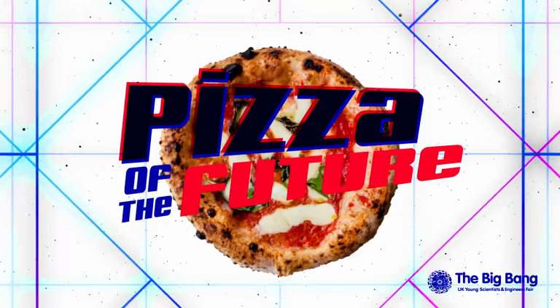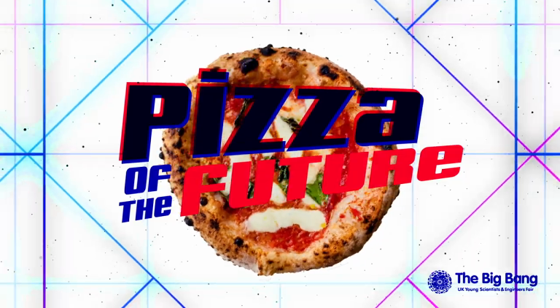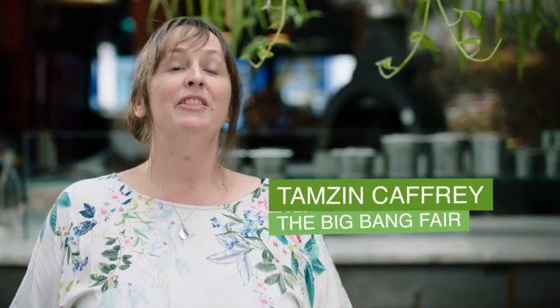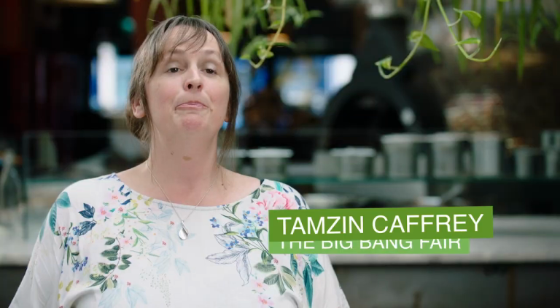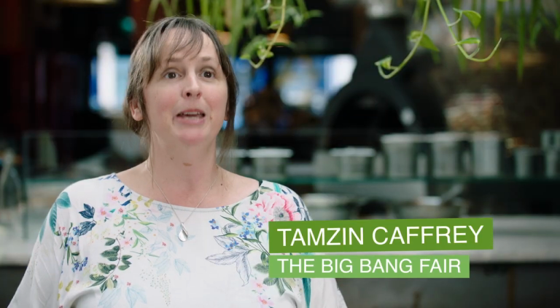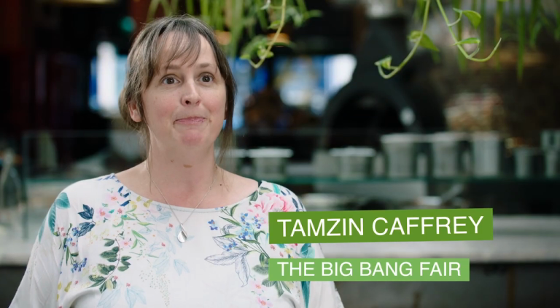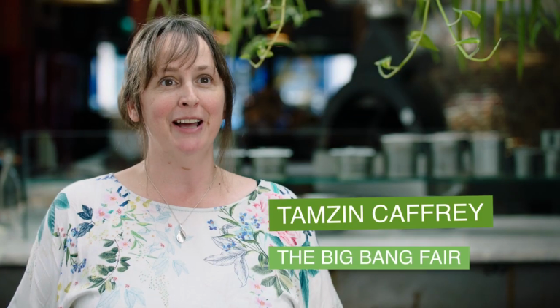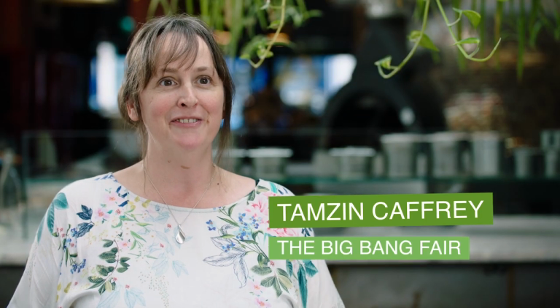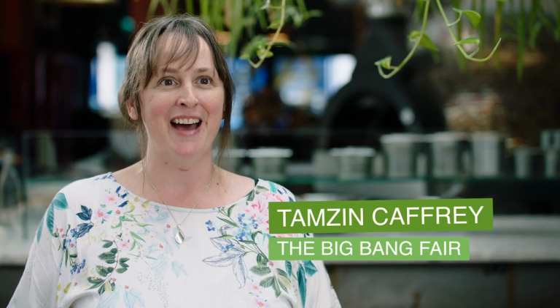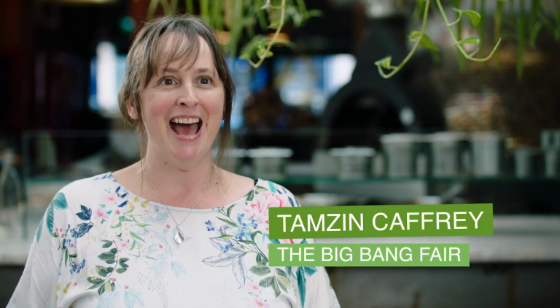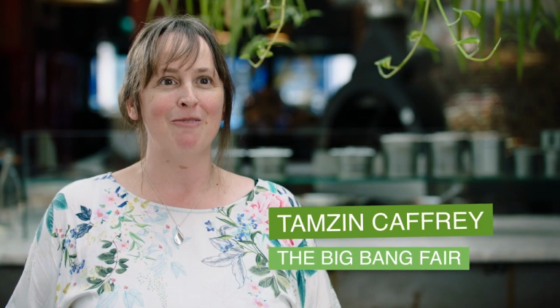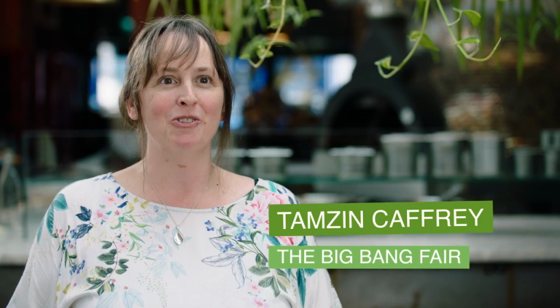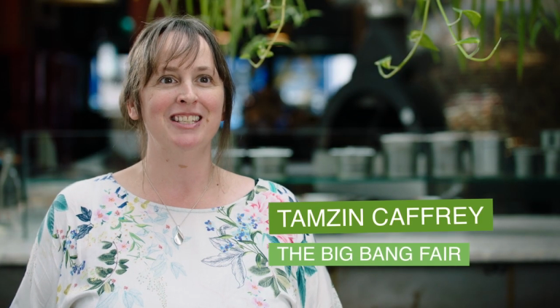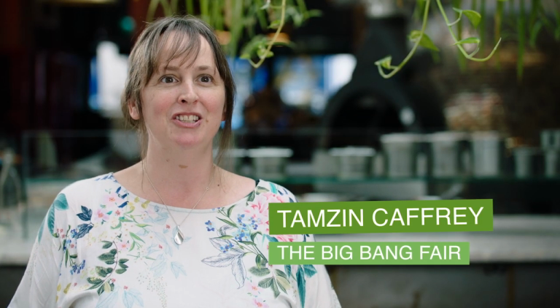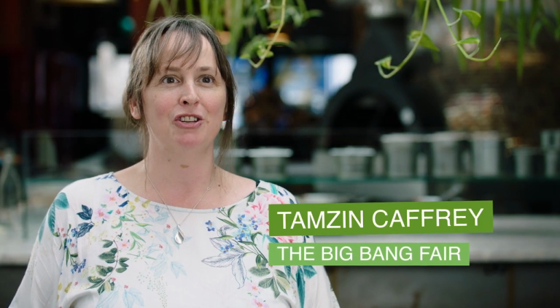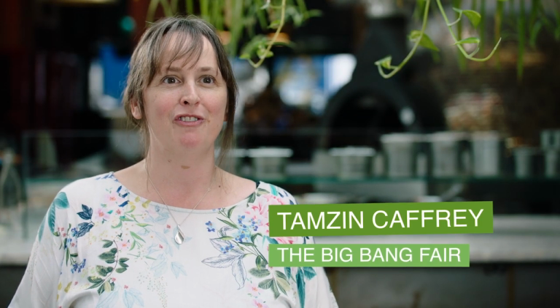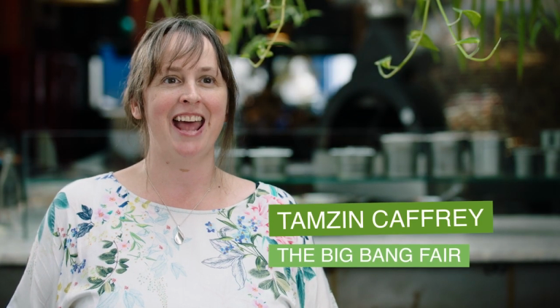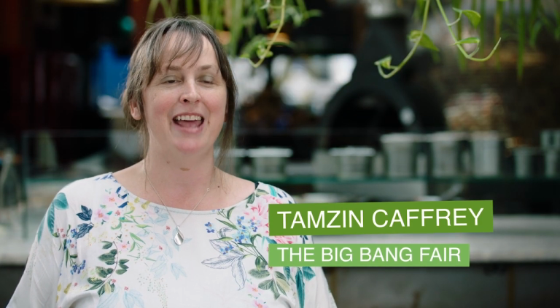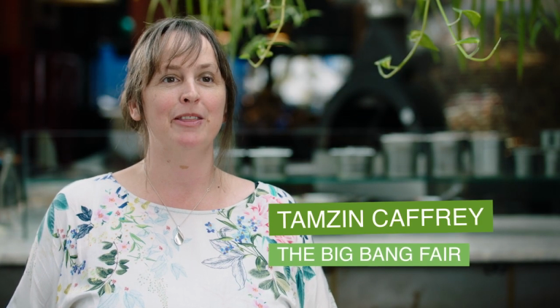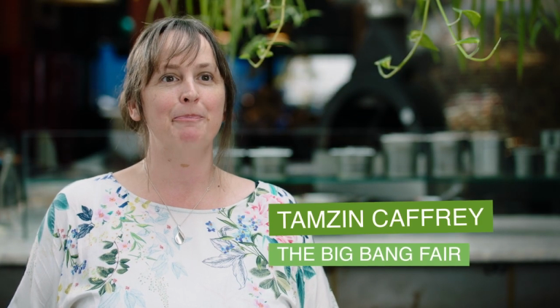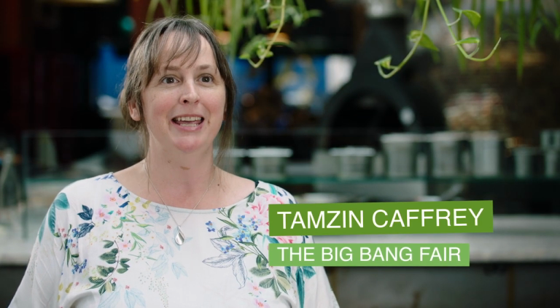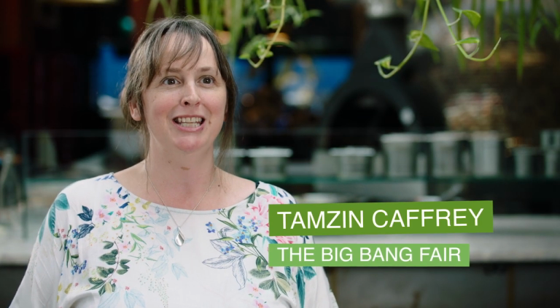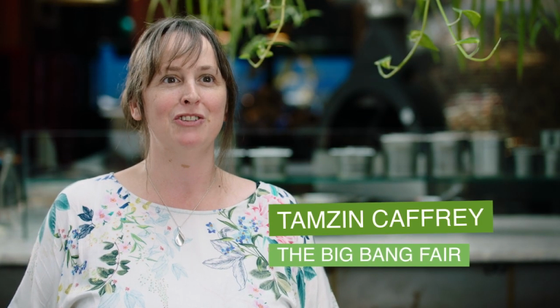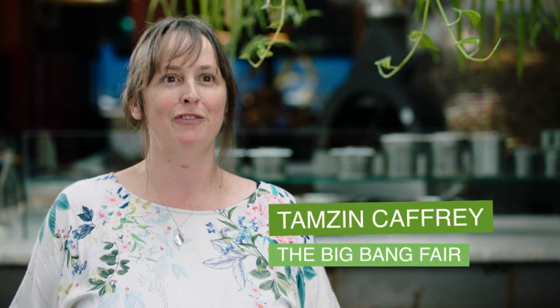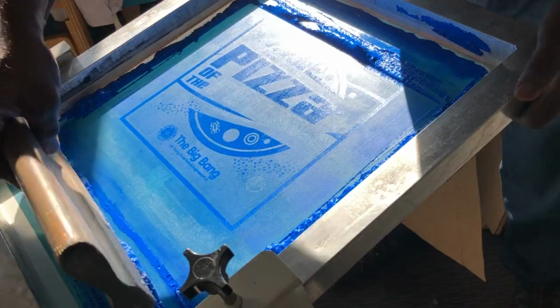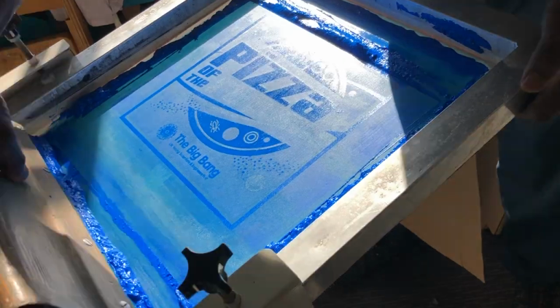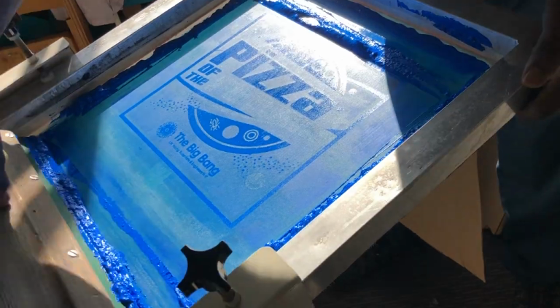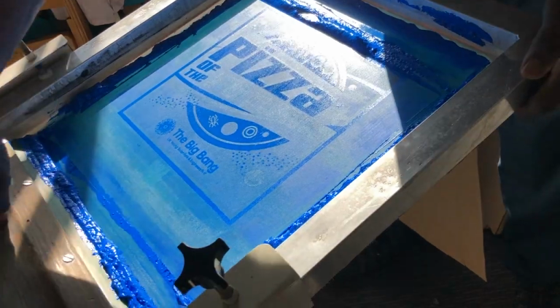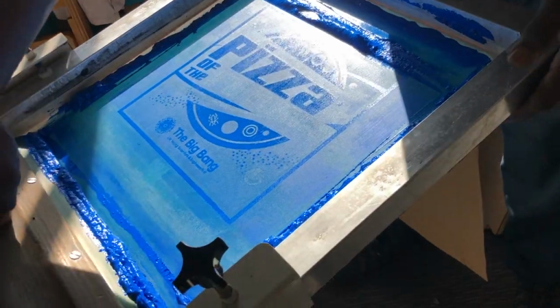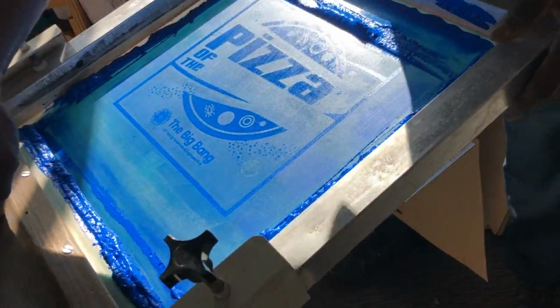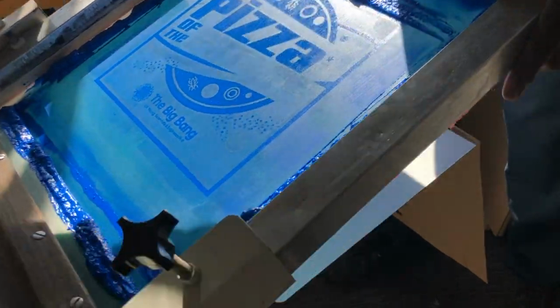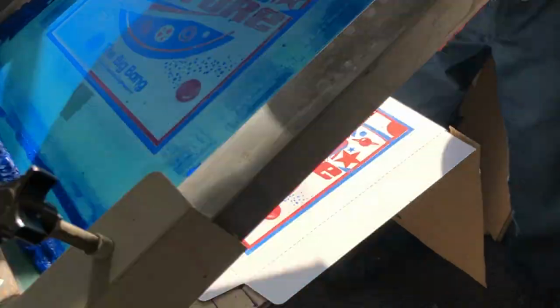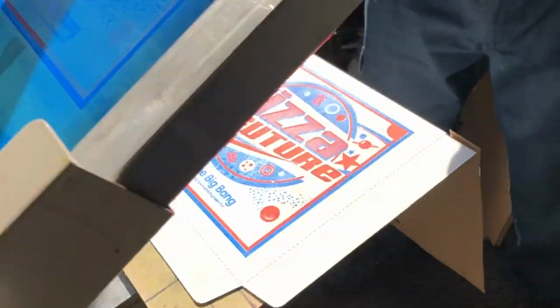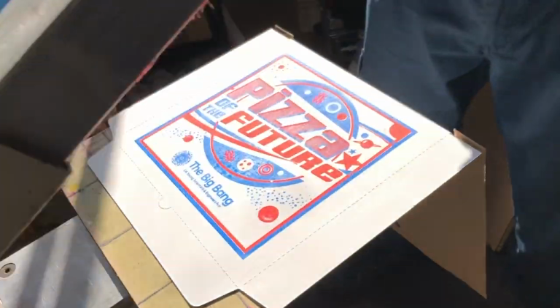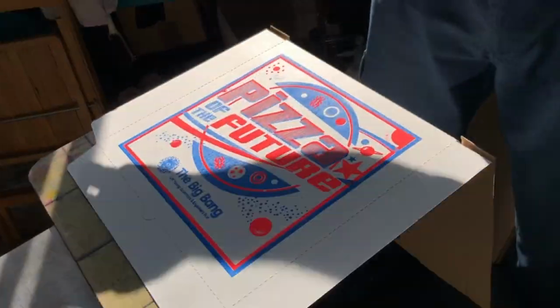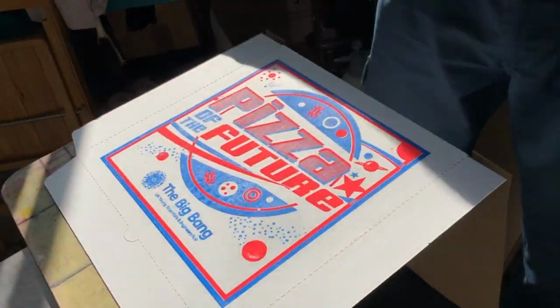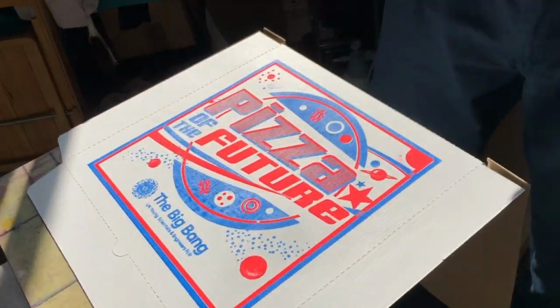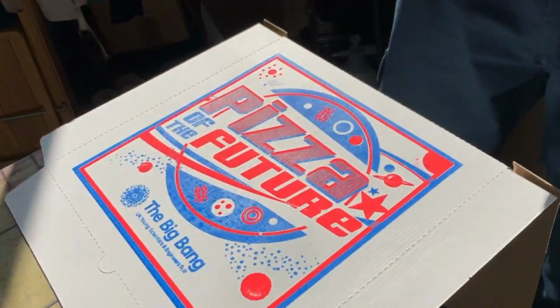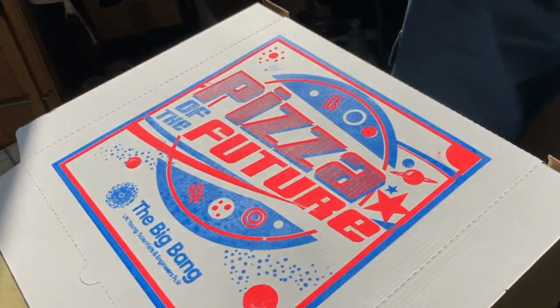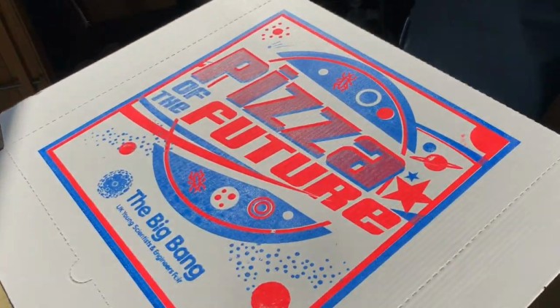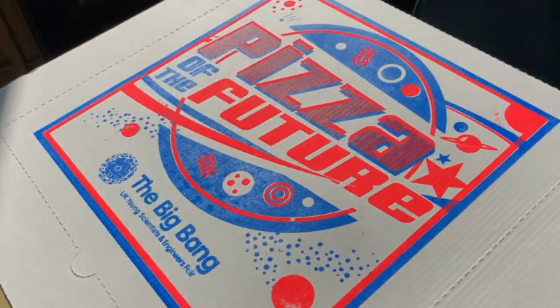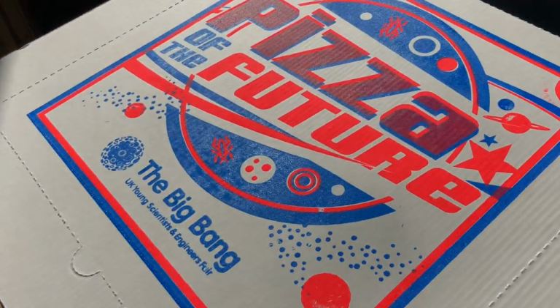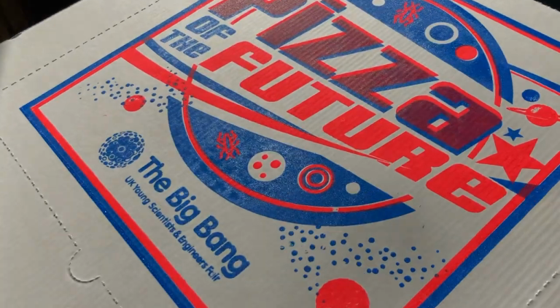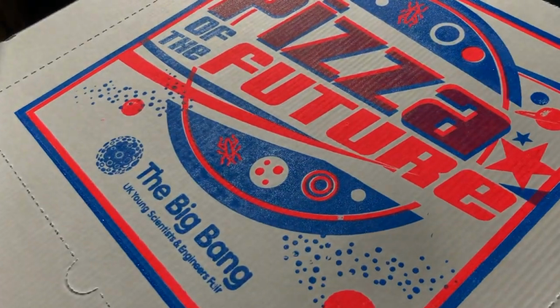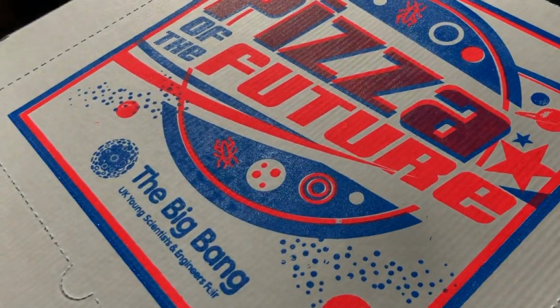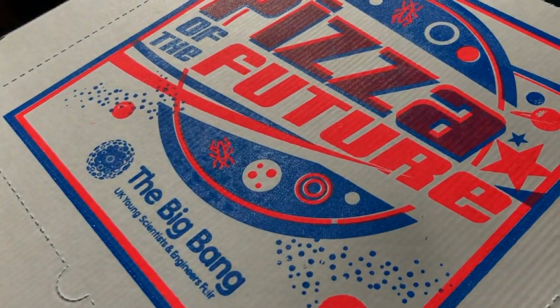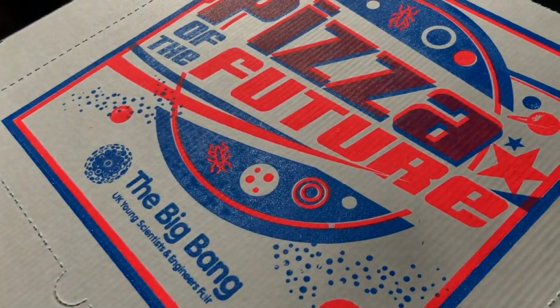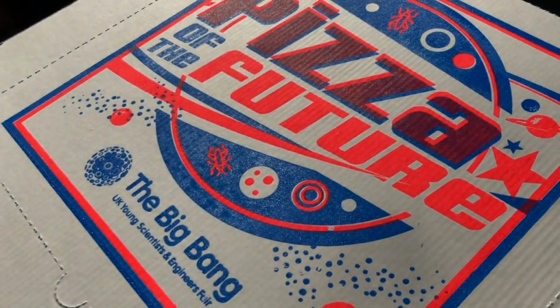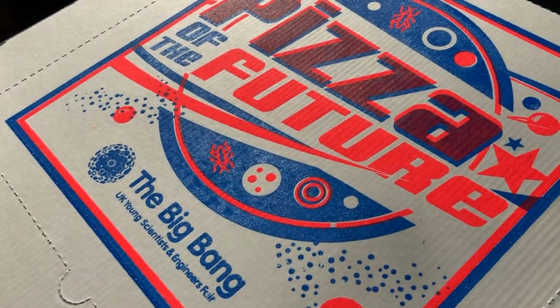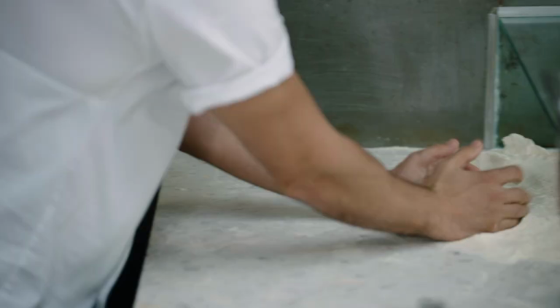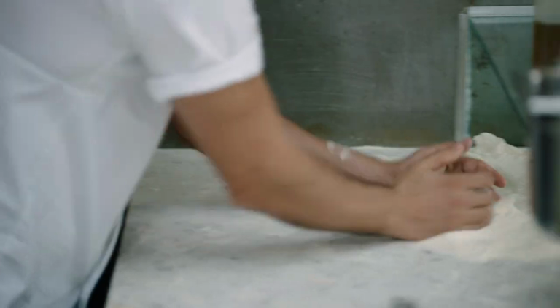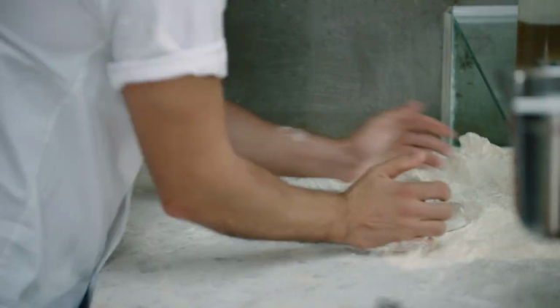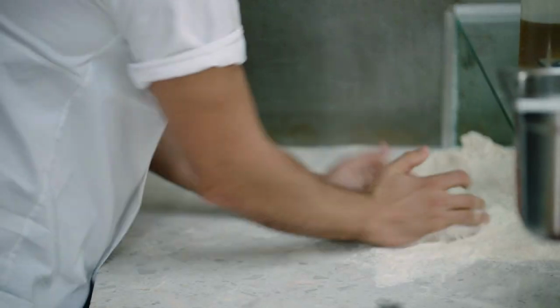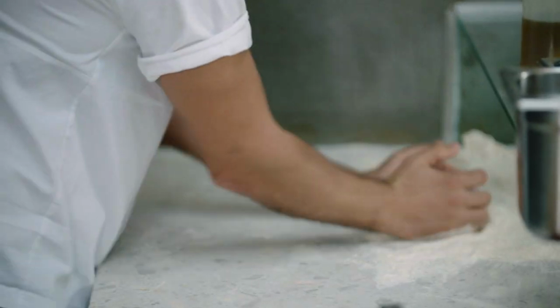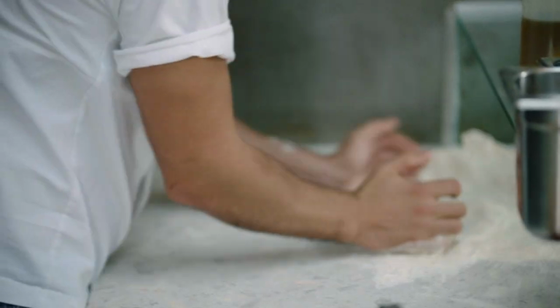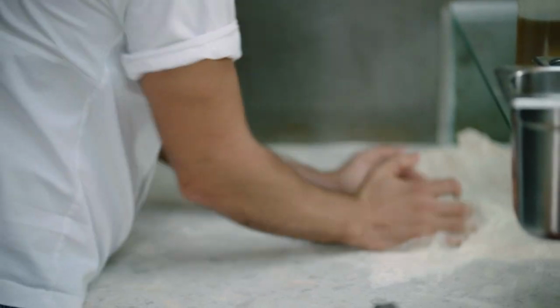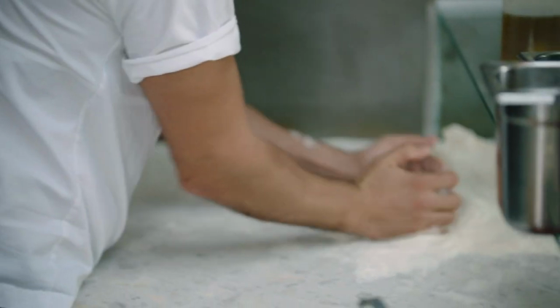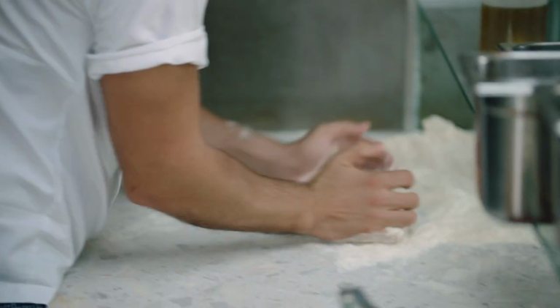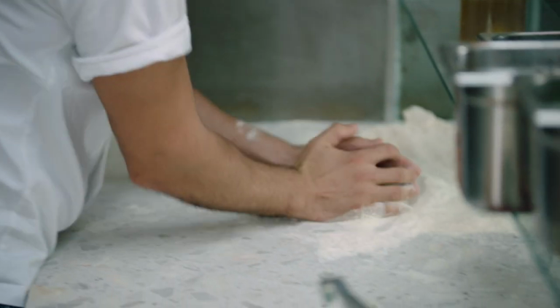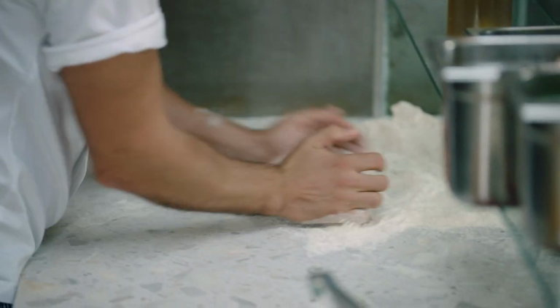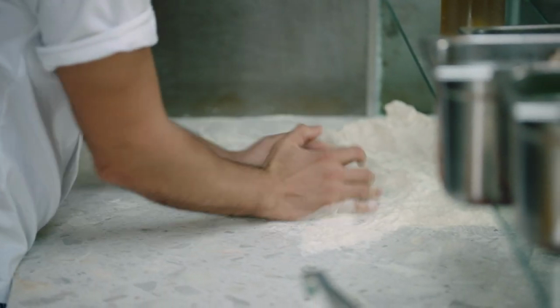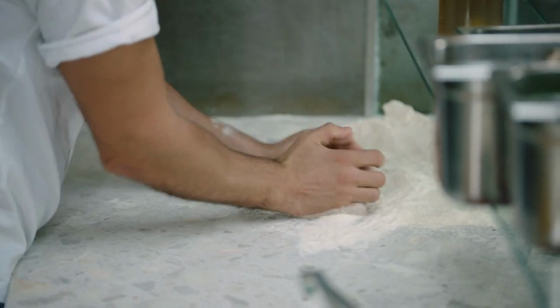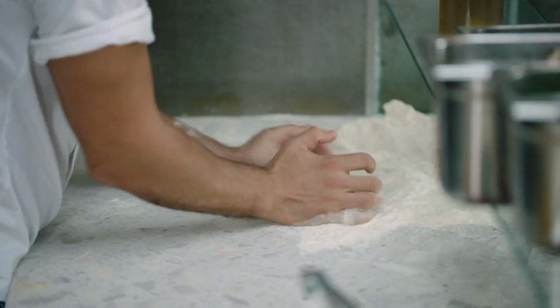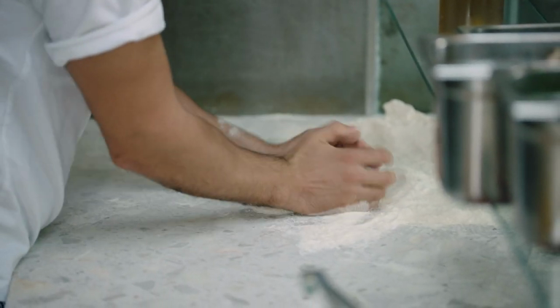The Big Bang Fair wanted to create the pizza of the future to show young people how STEM subjects are going to shape our world in the future.